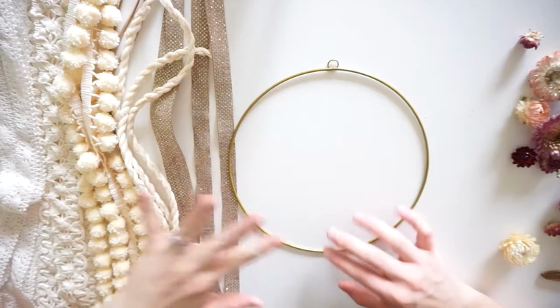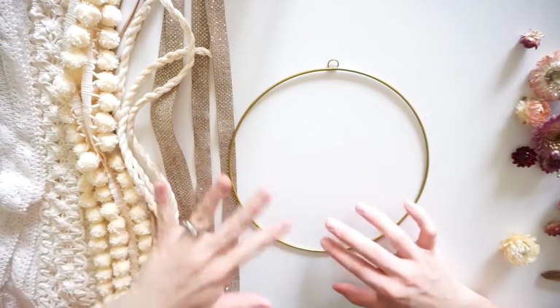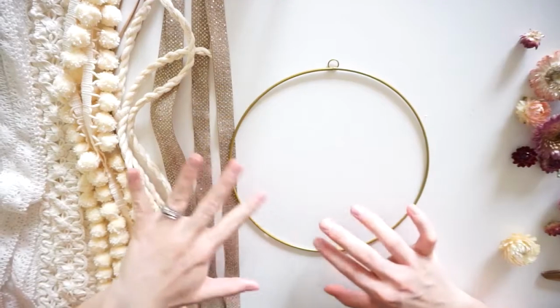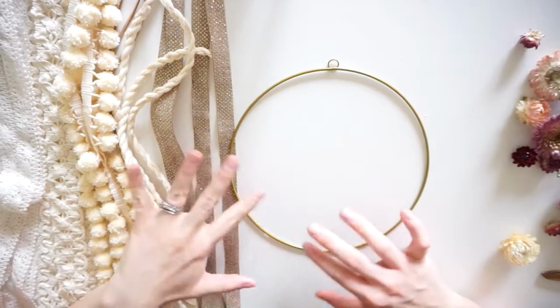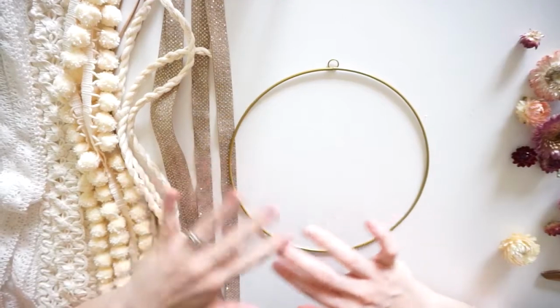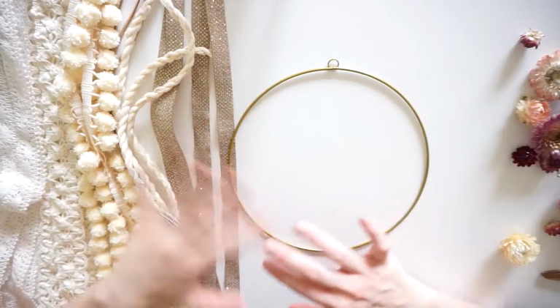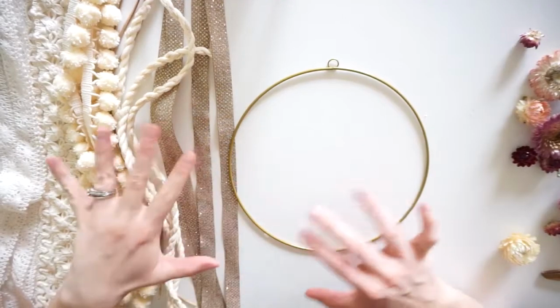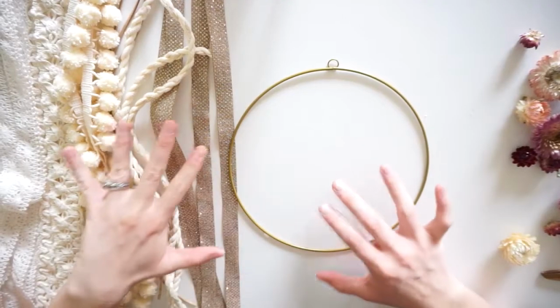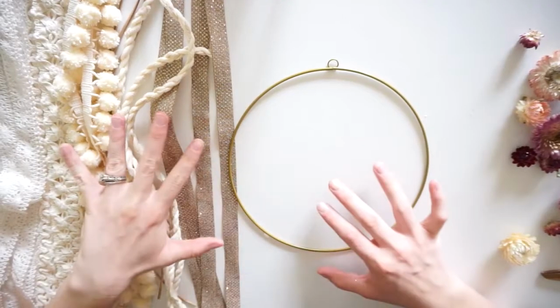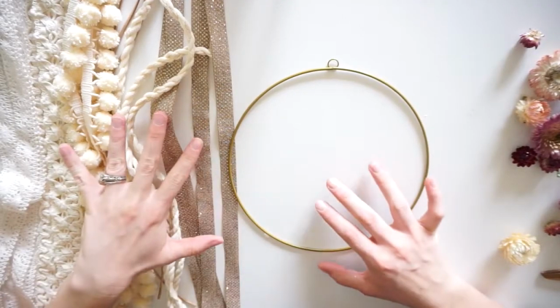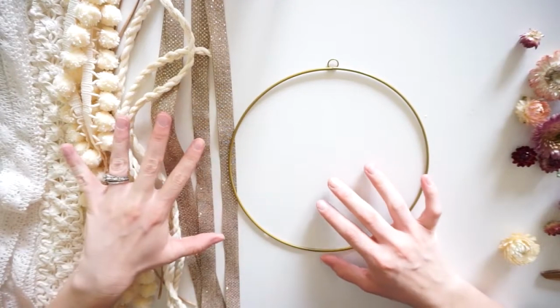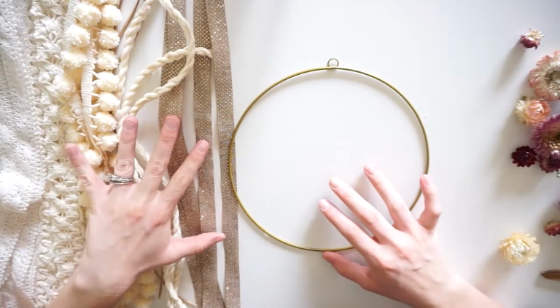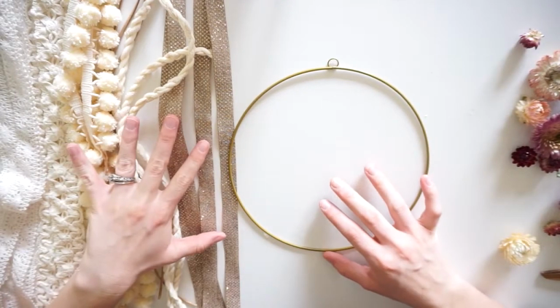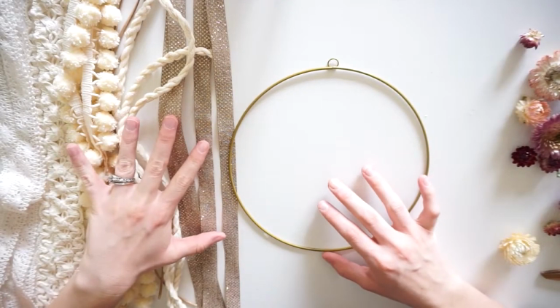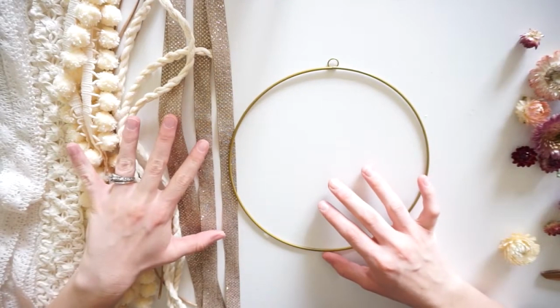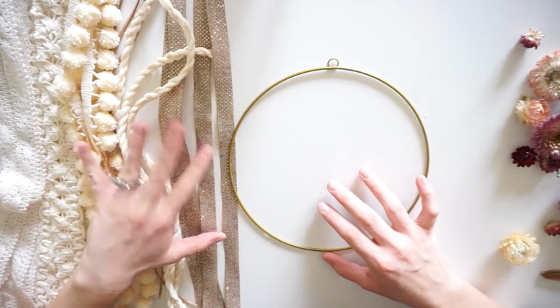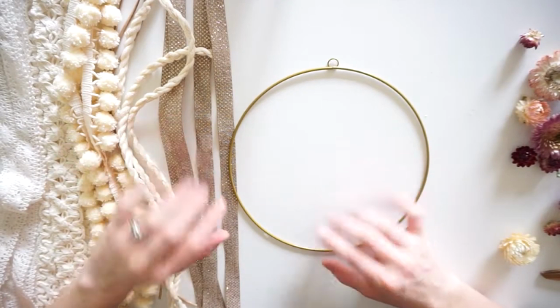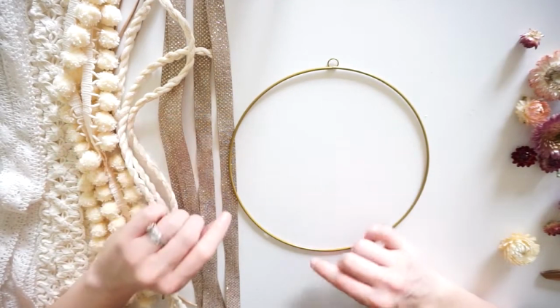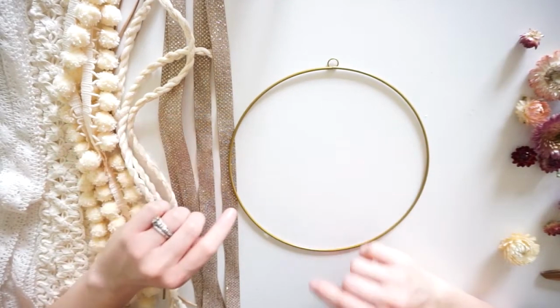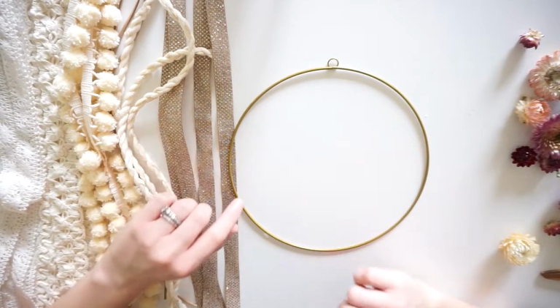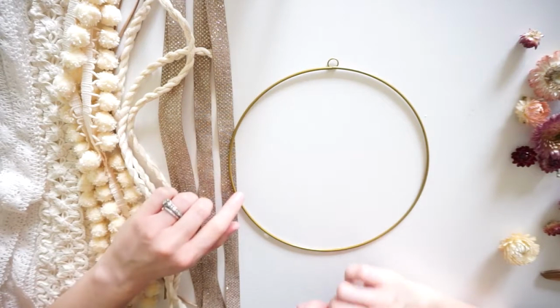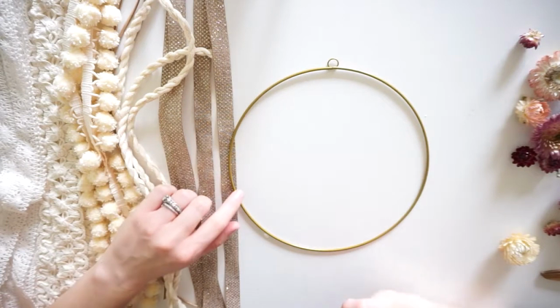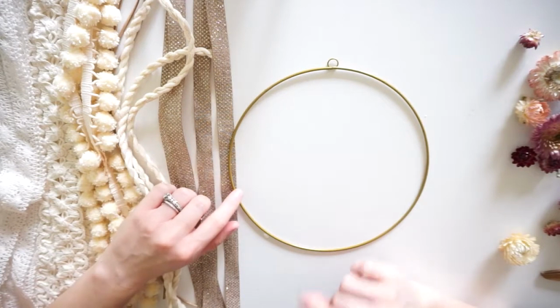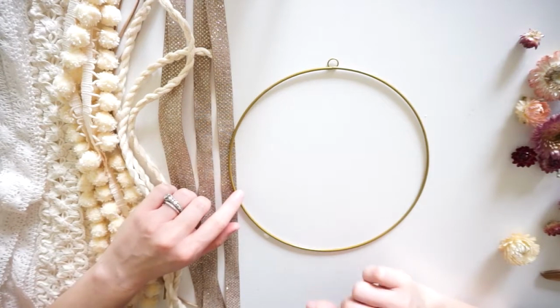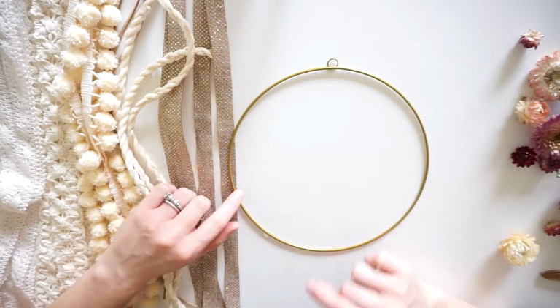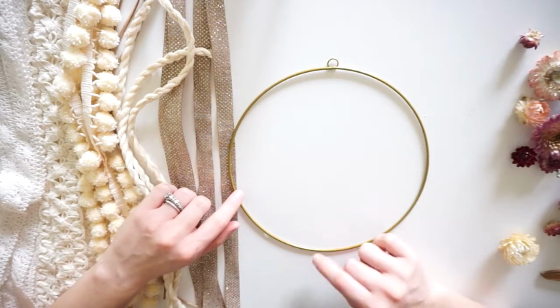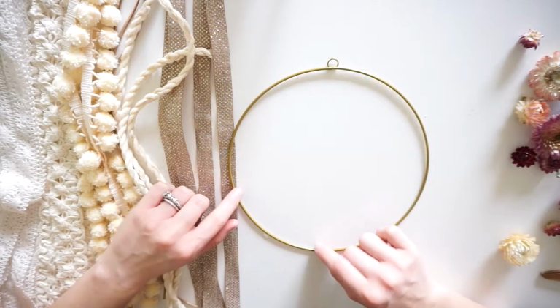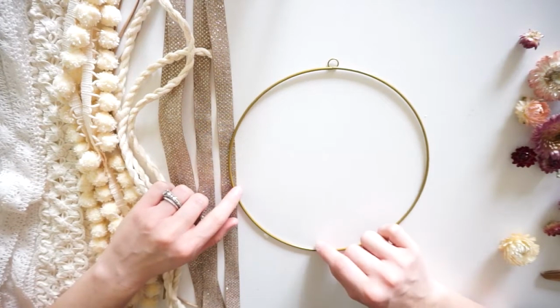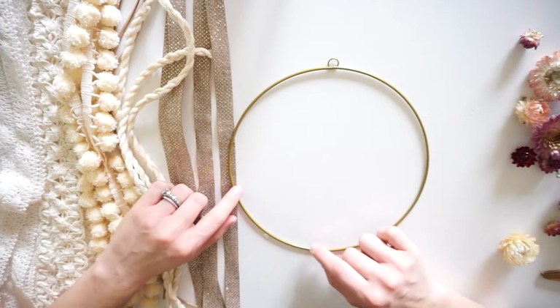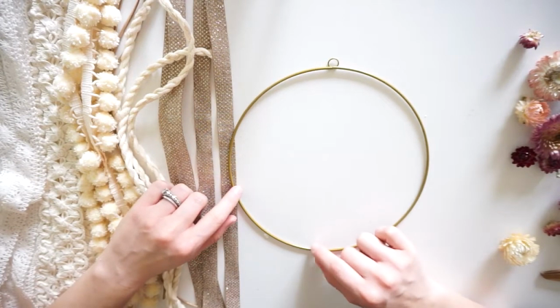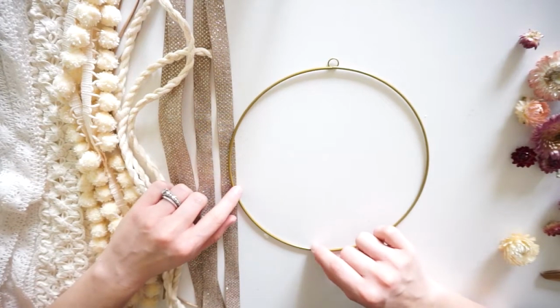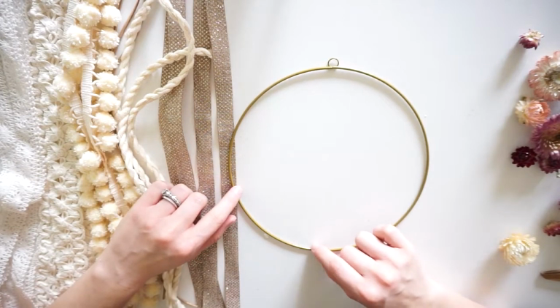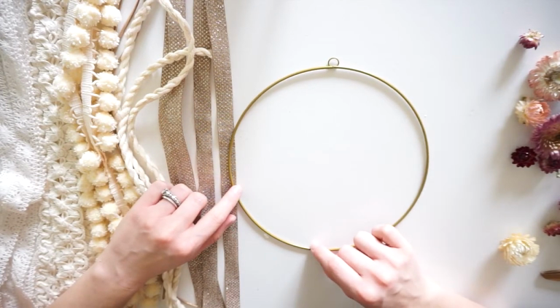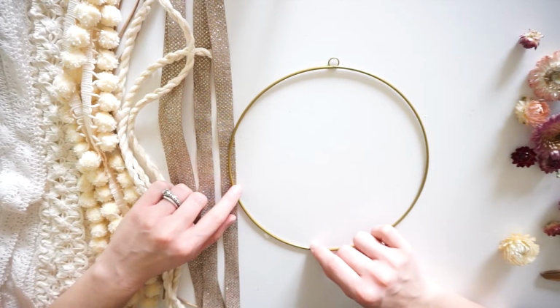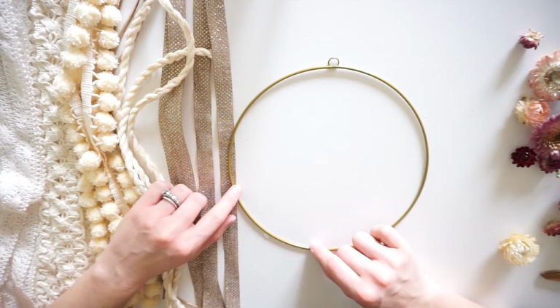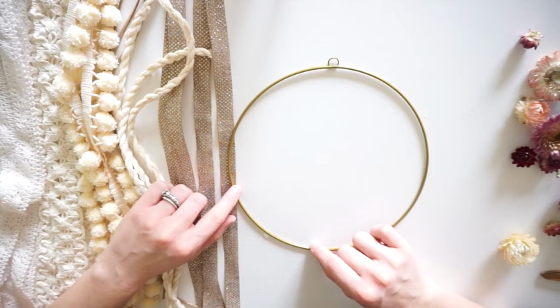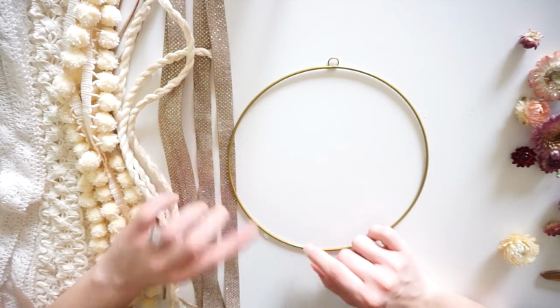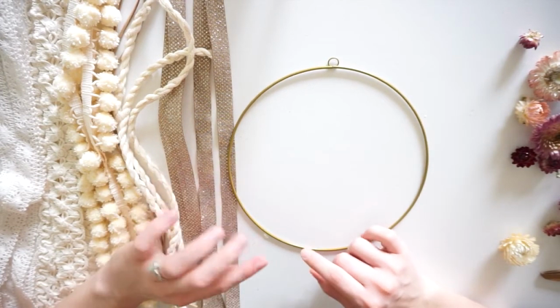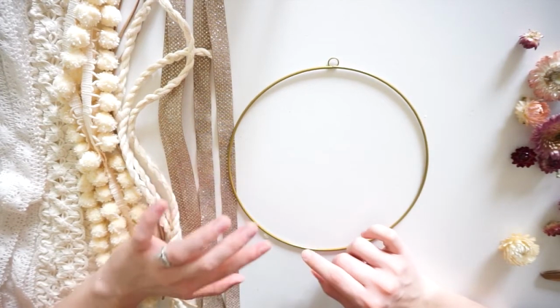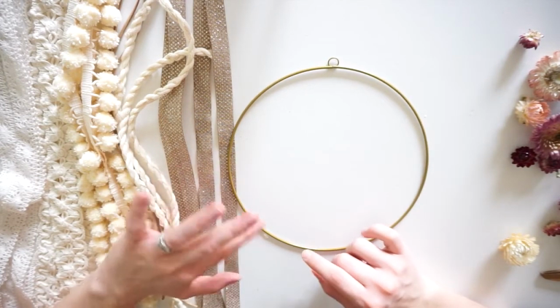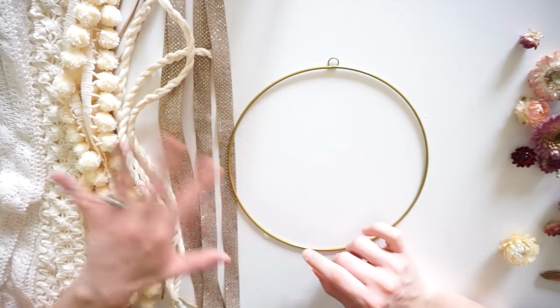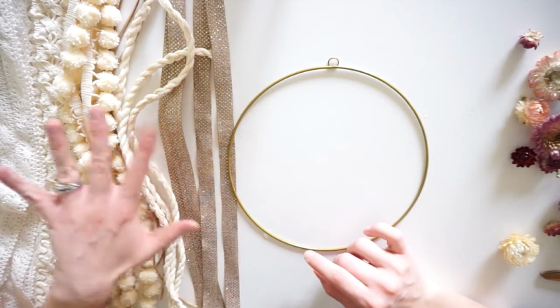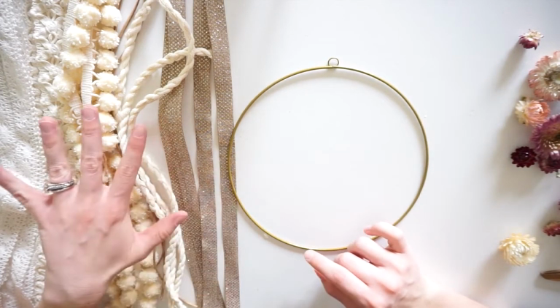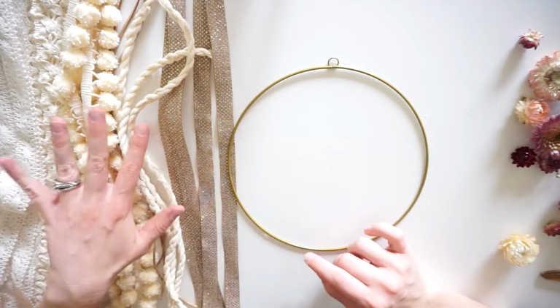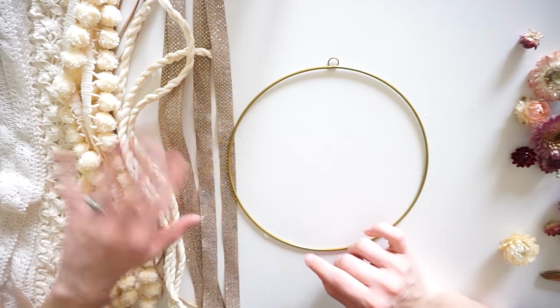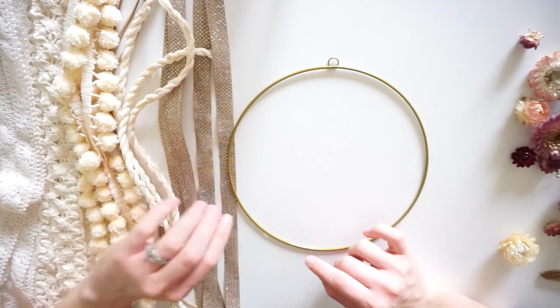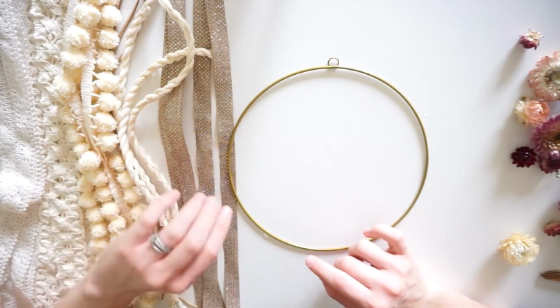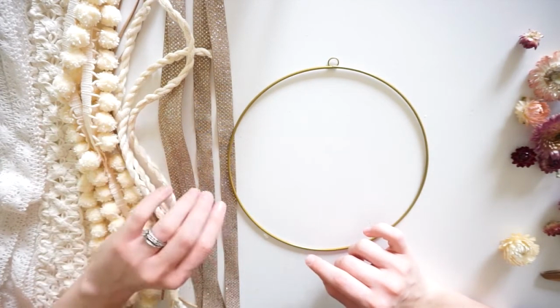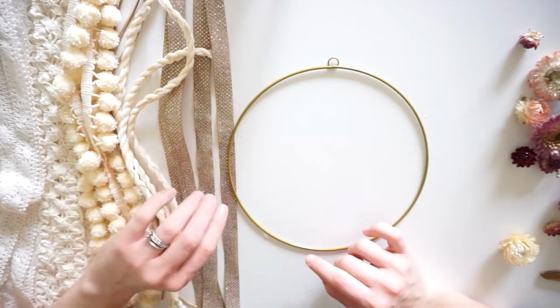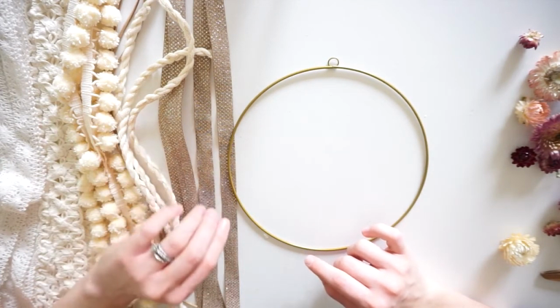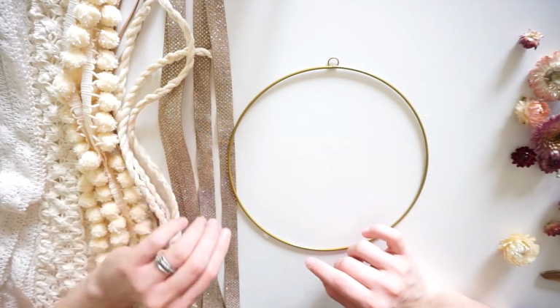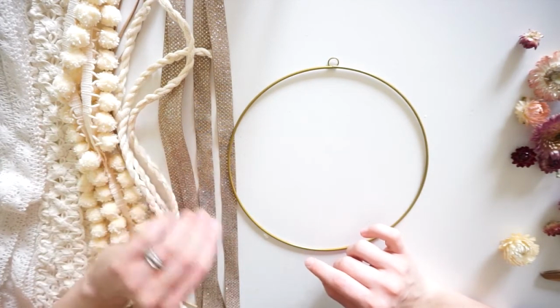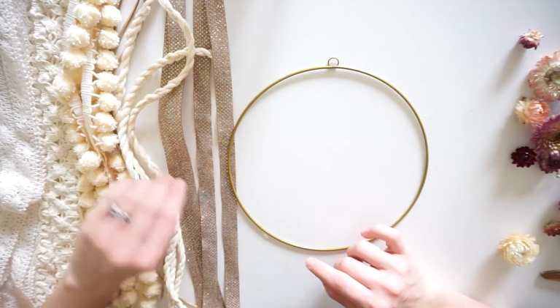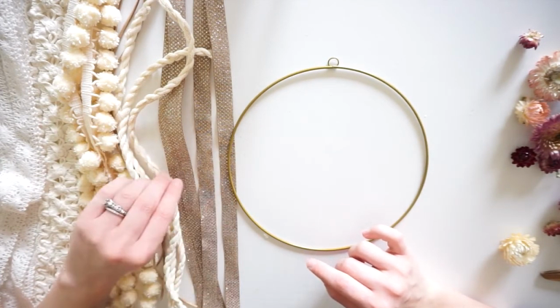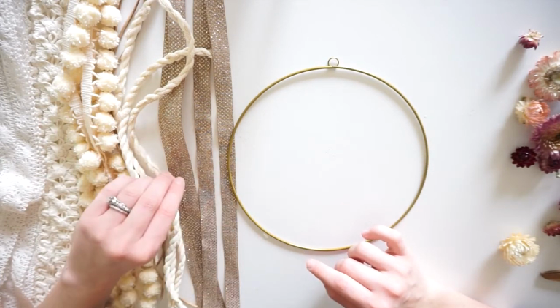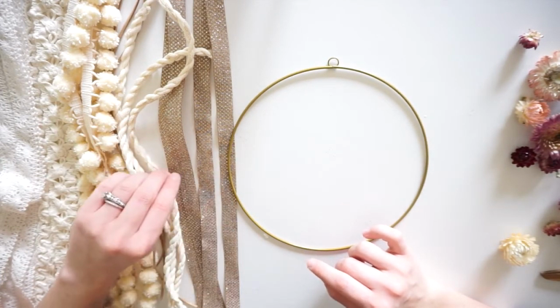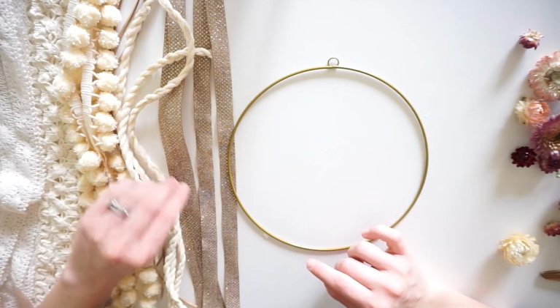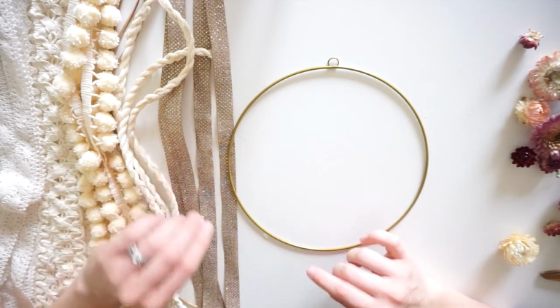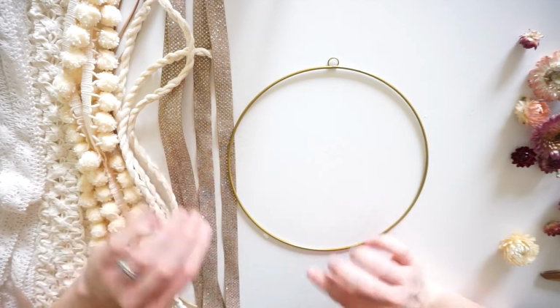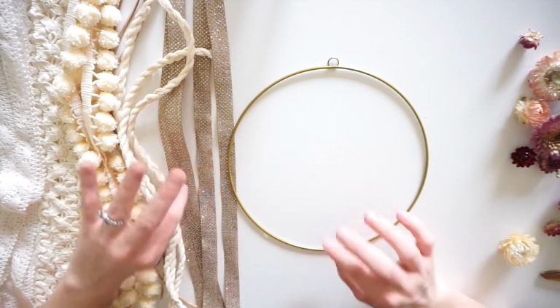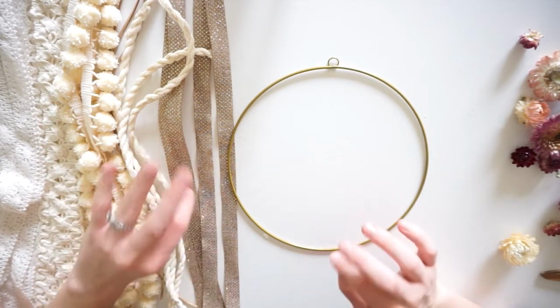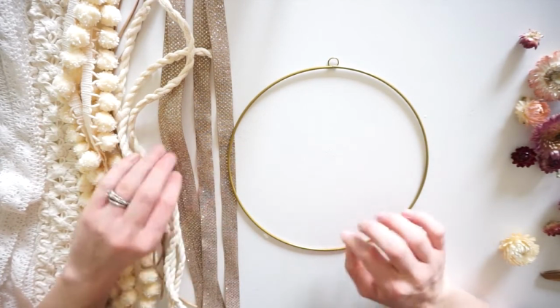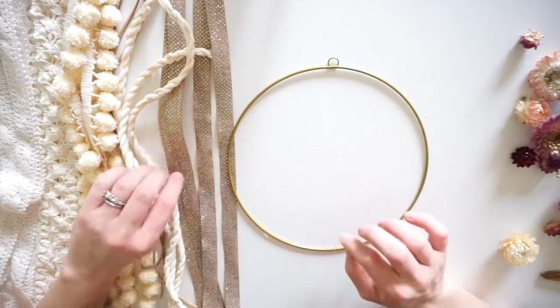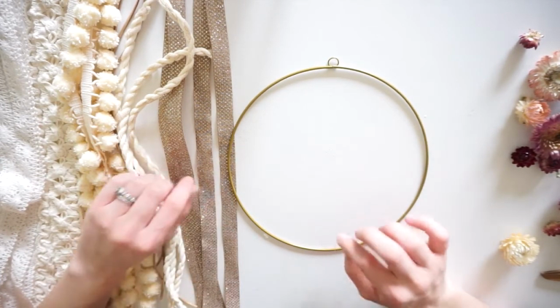Okay, so now our ribbons are all cut. We're going to start tying each one on. You can do this in a pattern or completely at random, whichever you prefer.